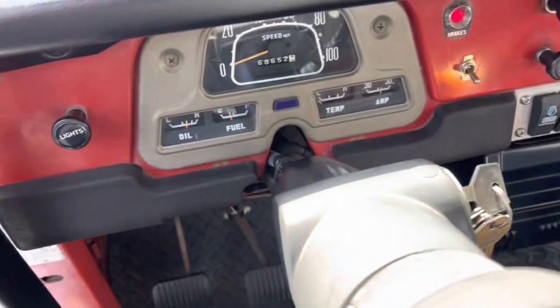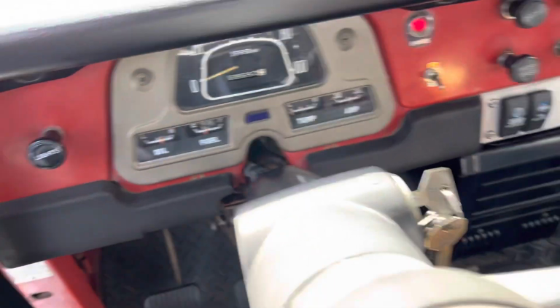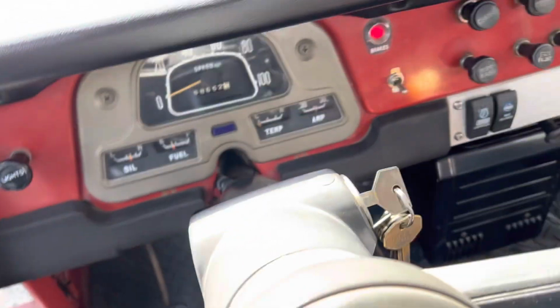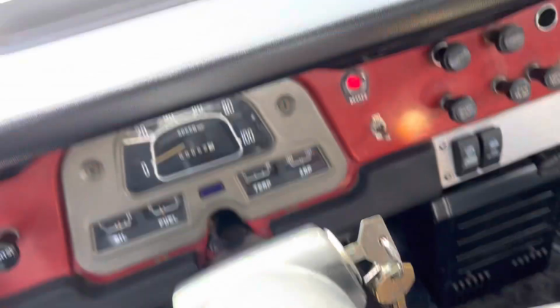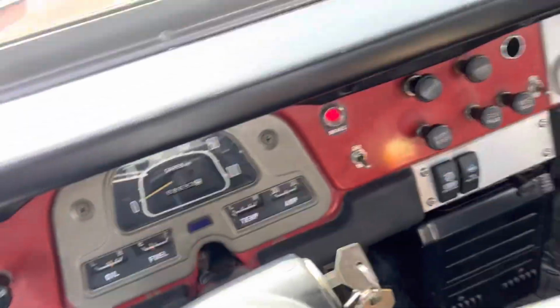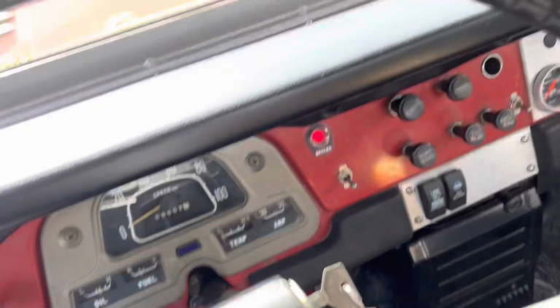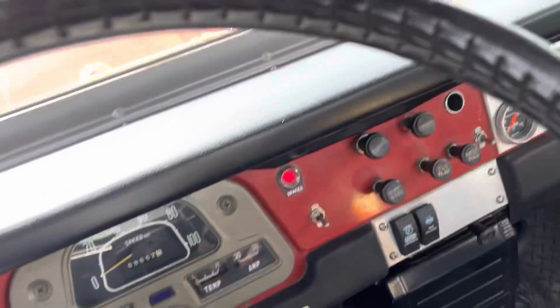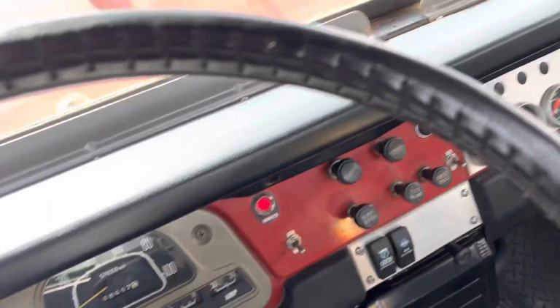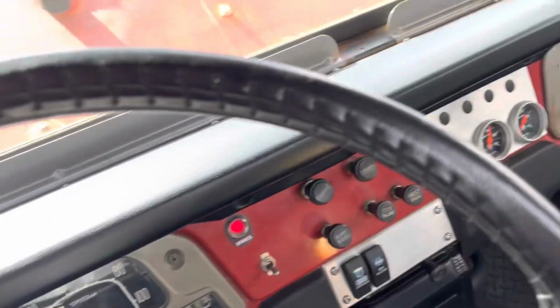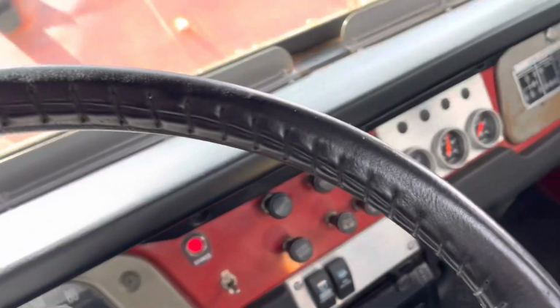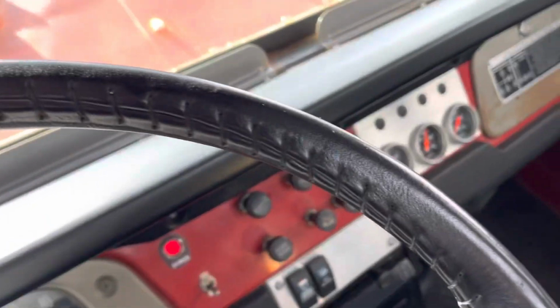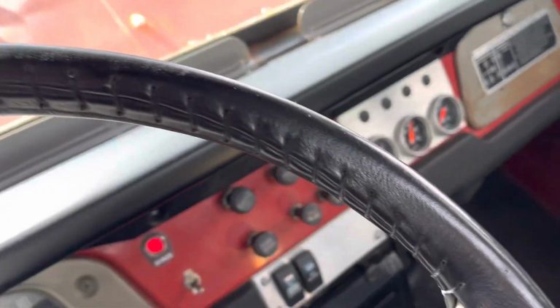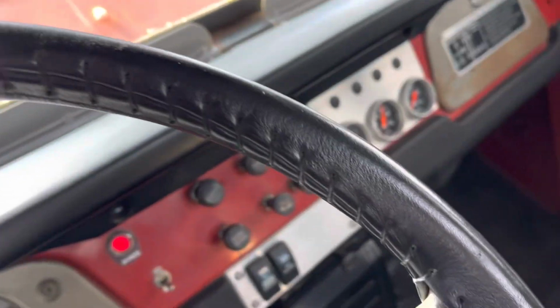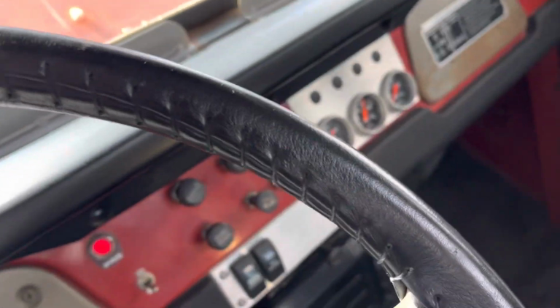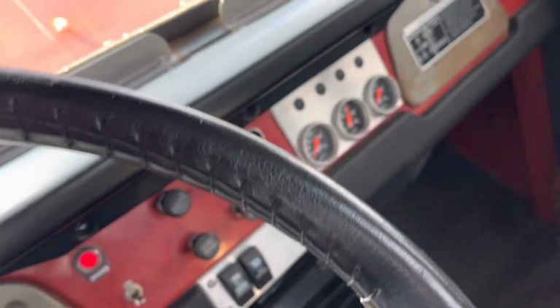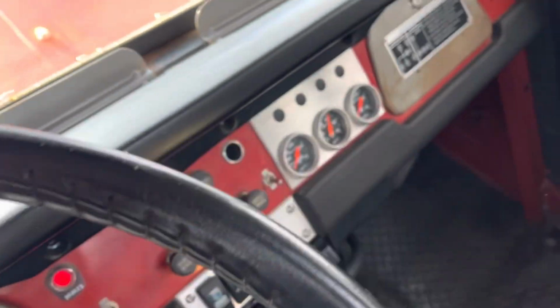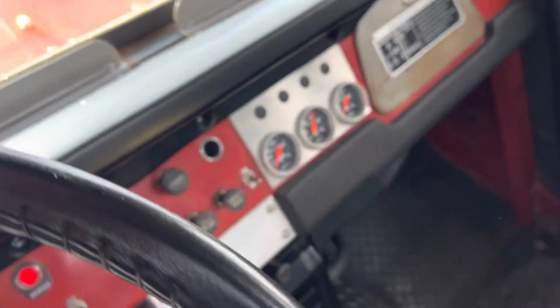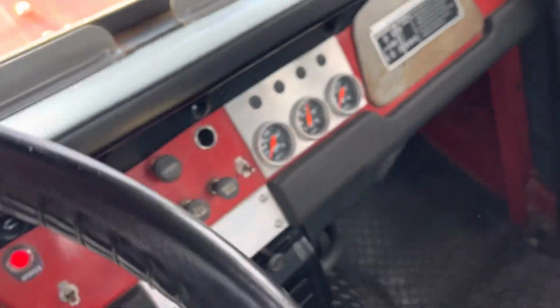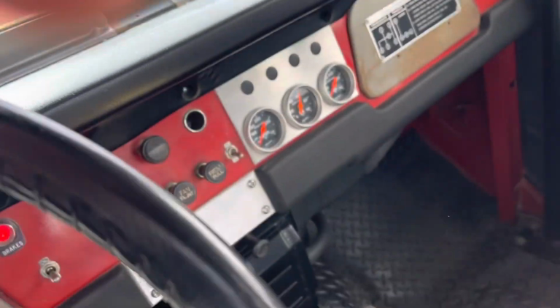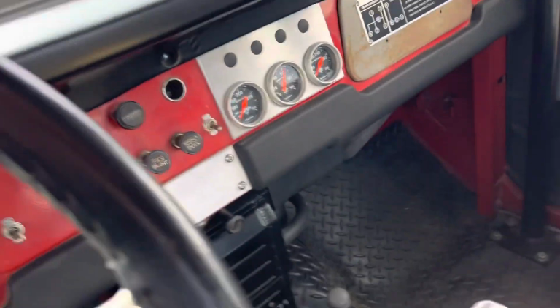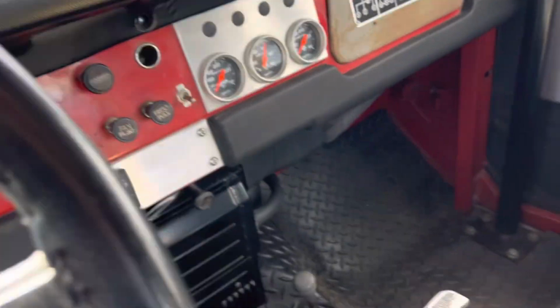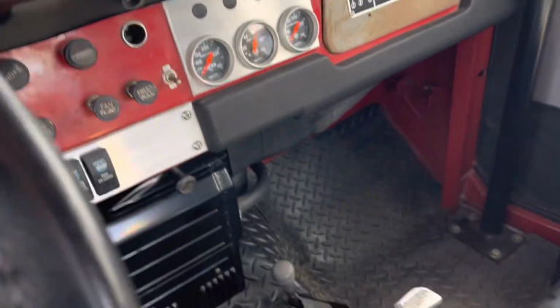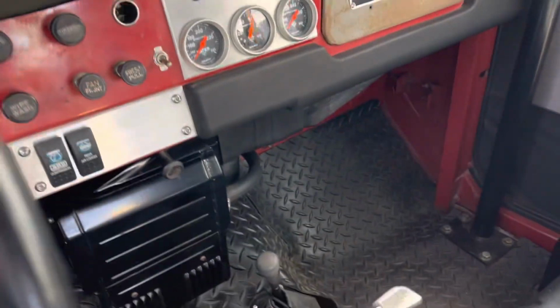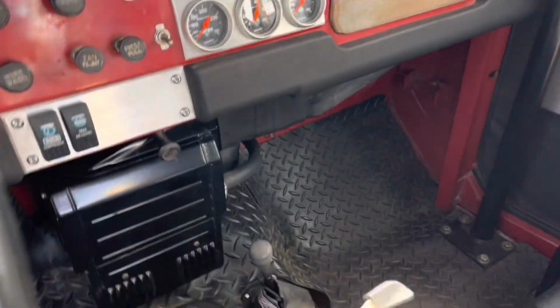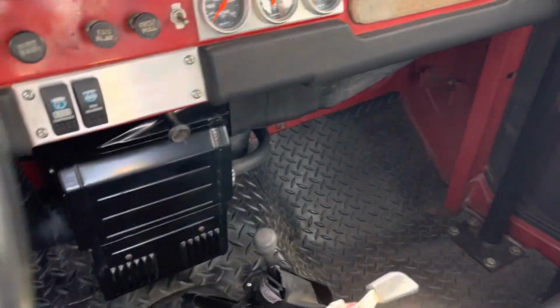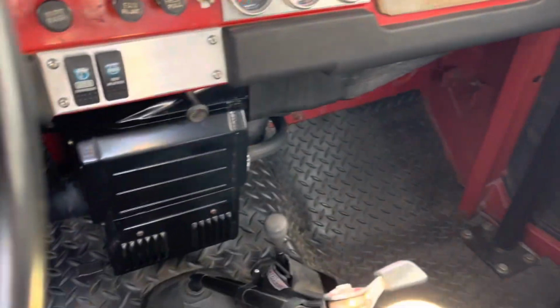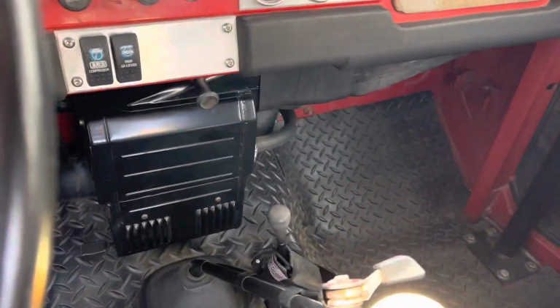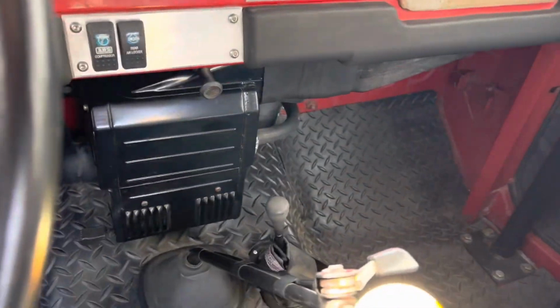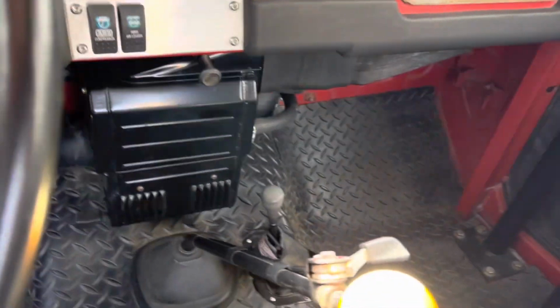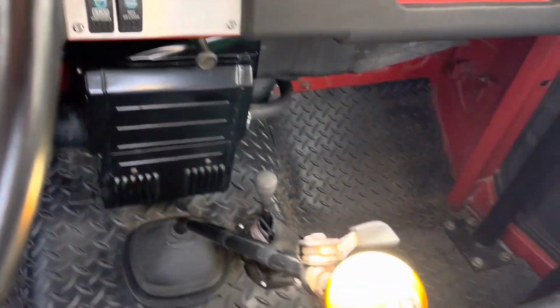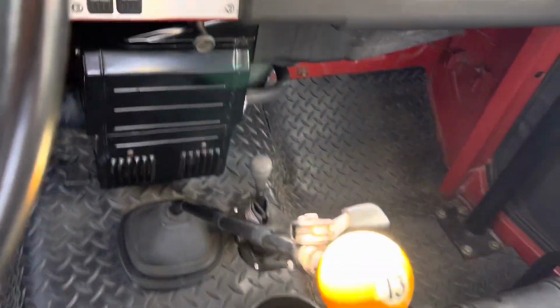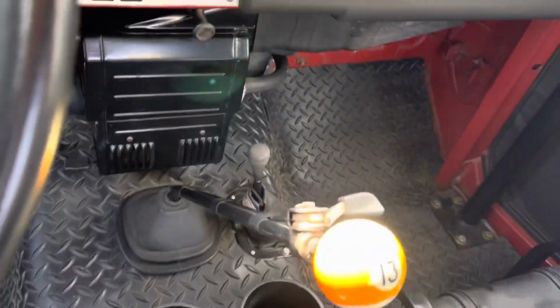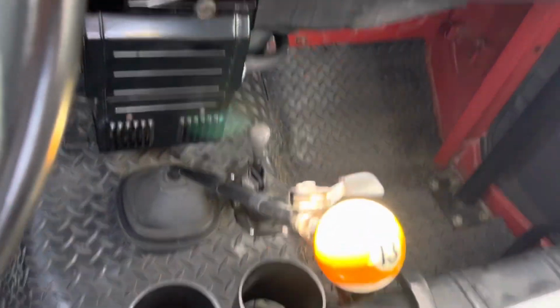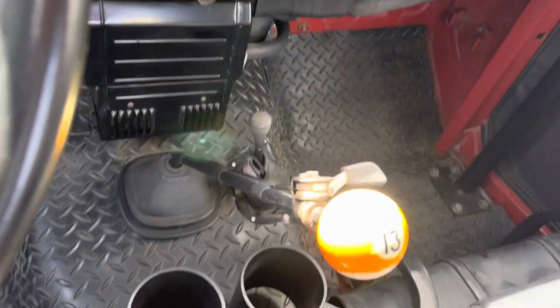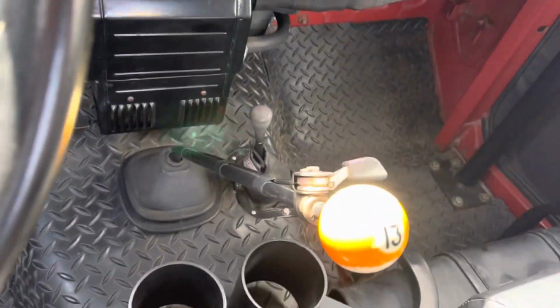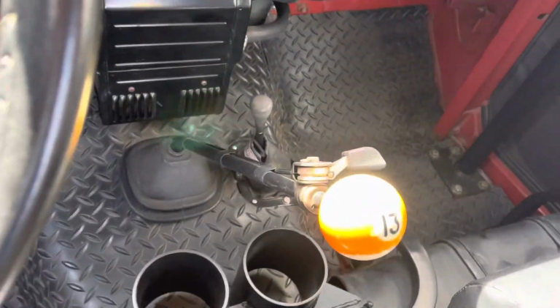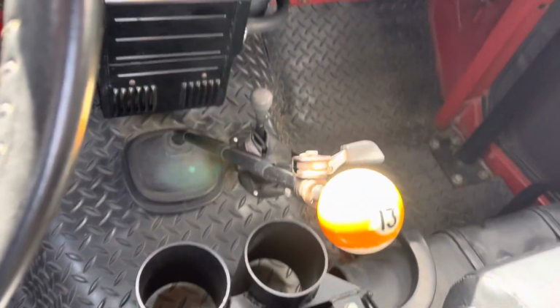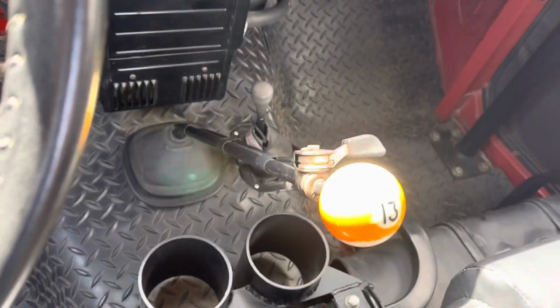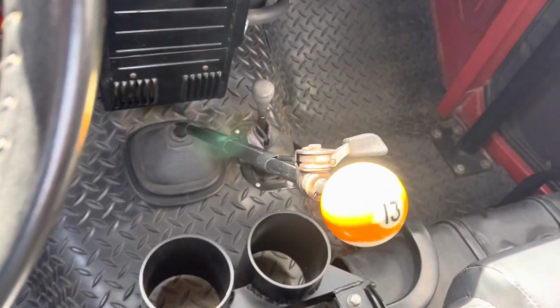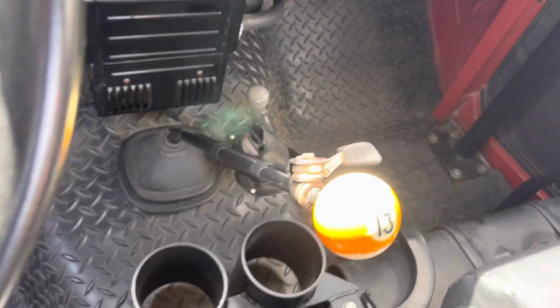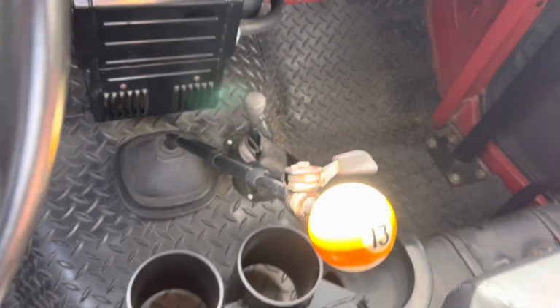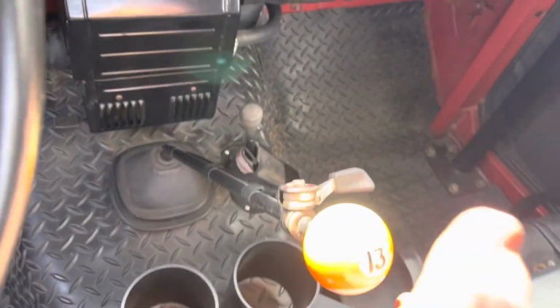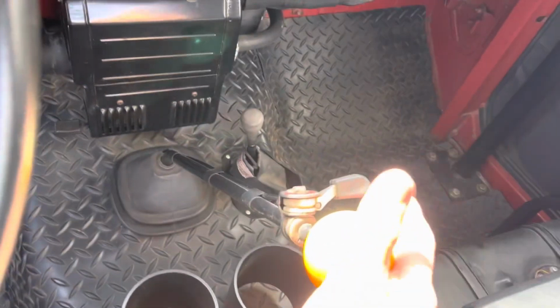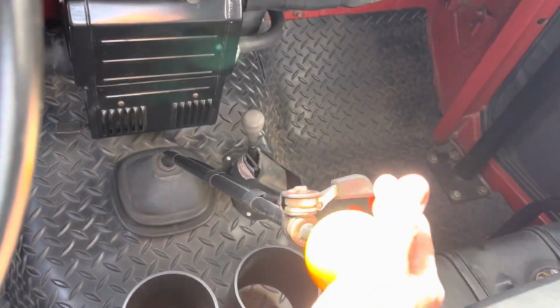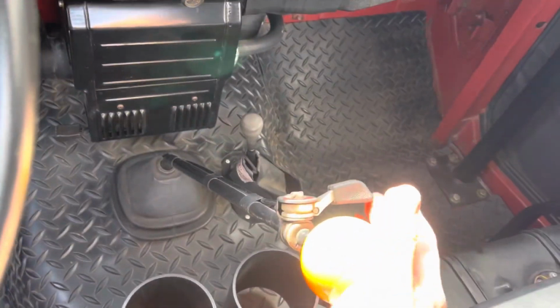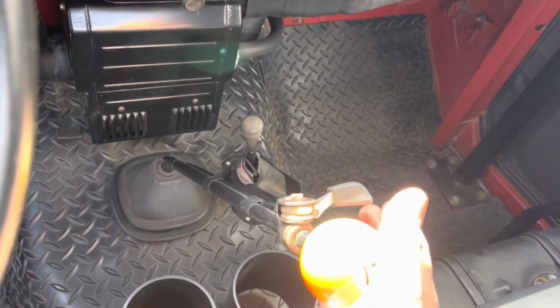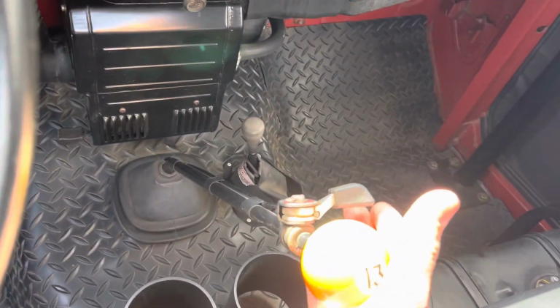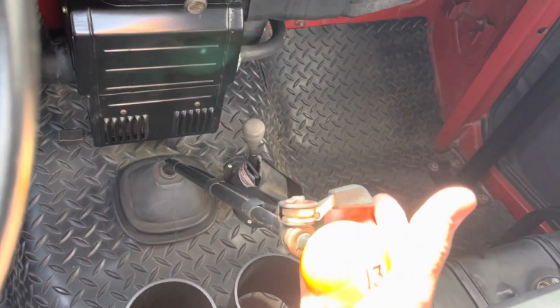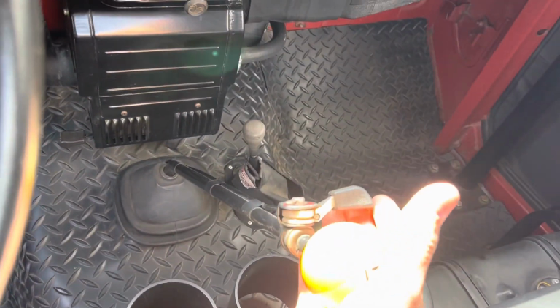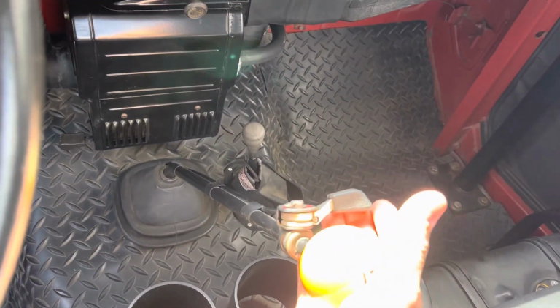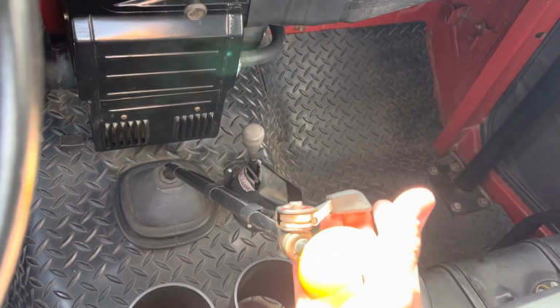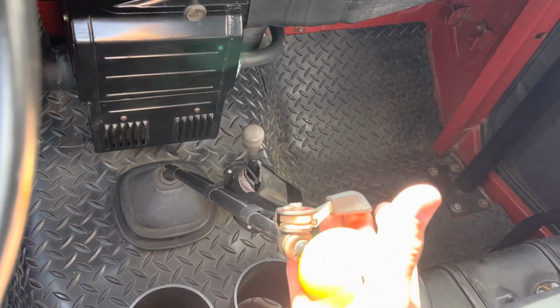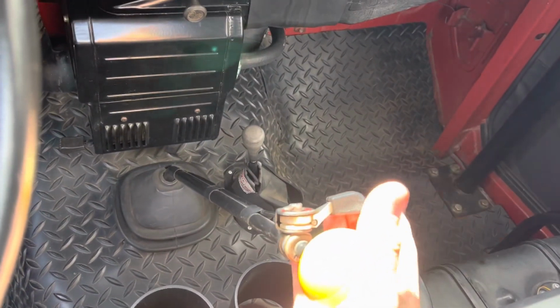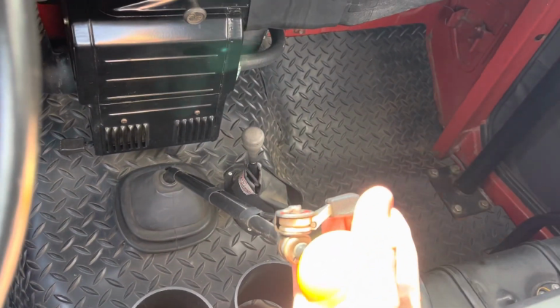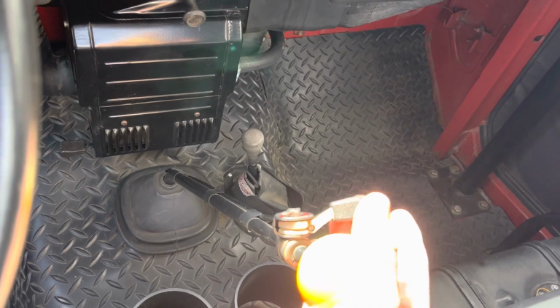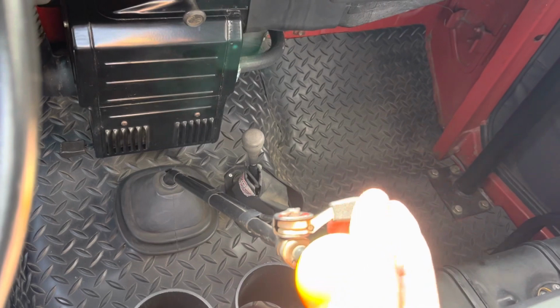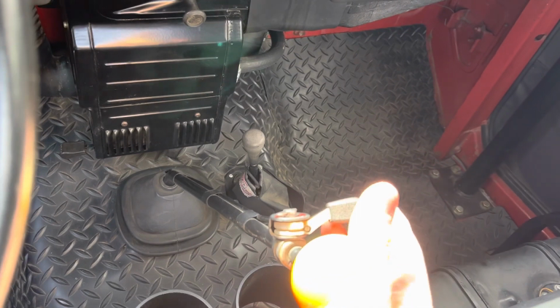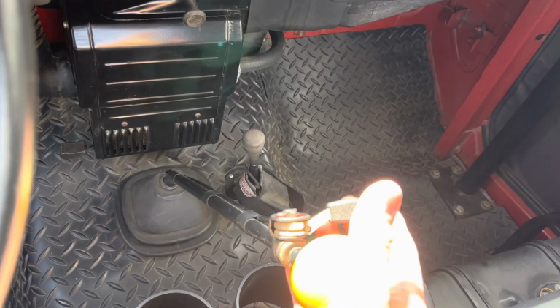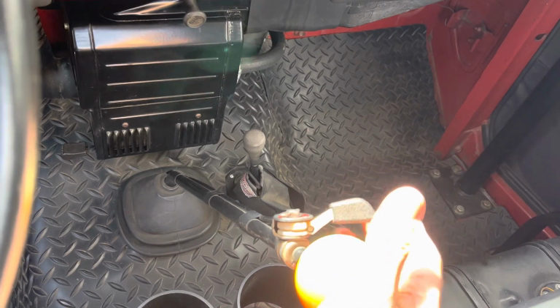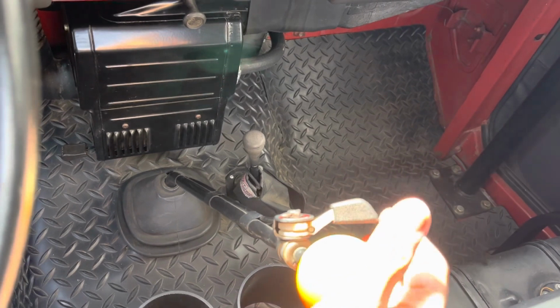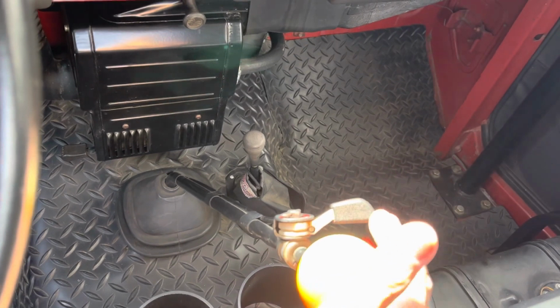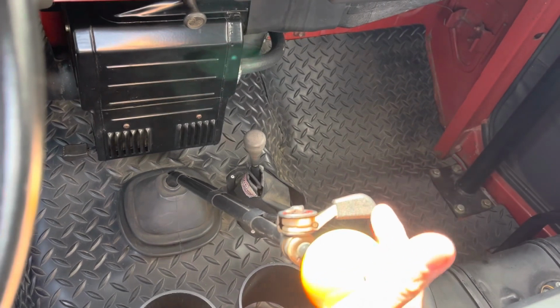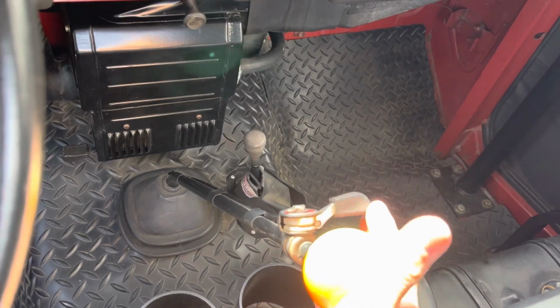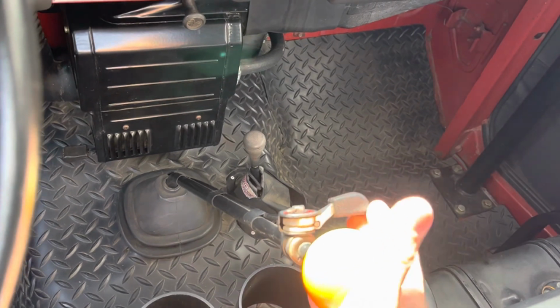Someone asked me about this switch I've got on the shifter.